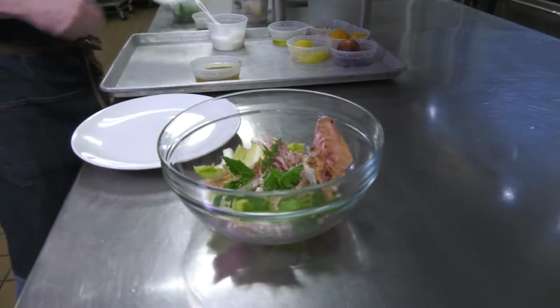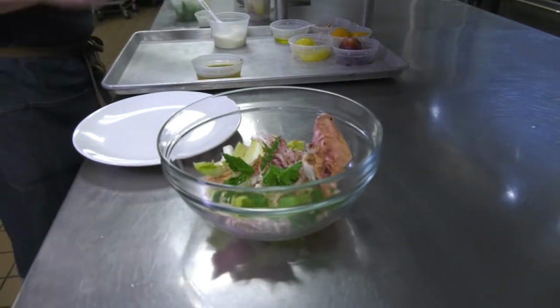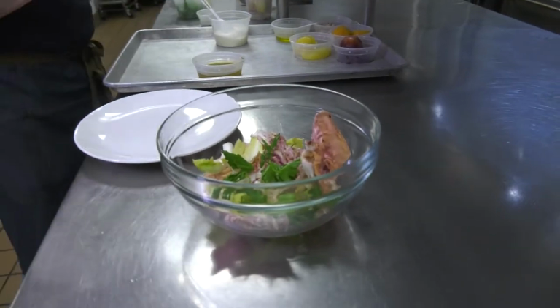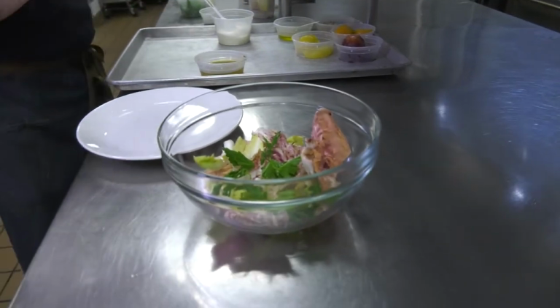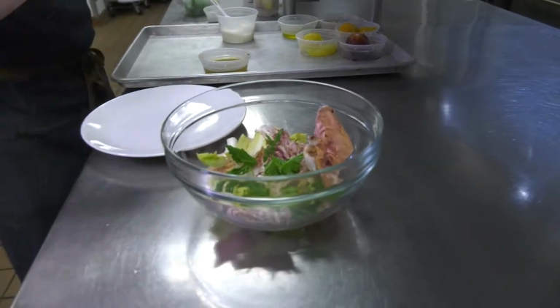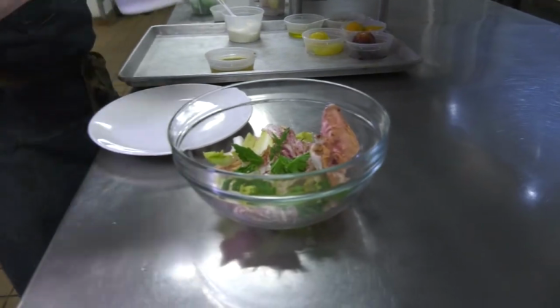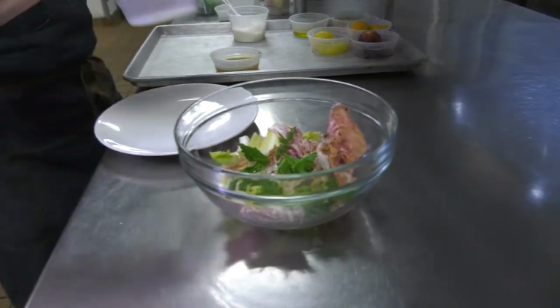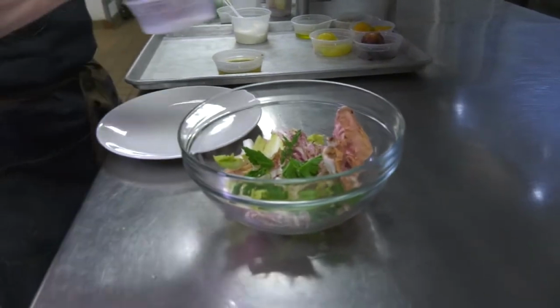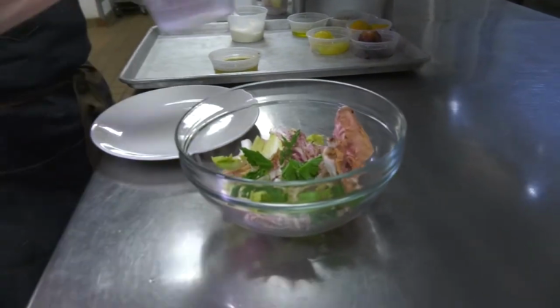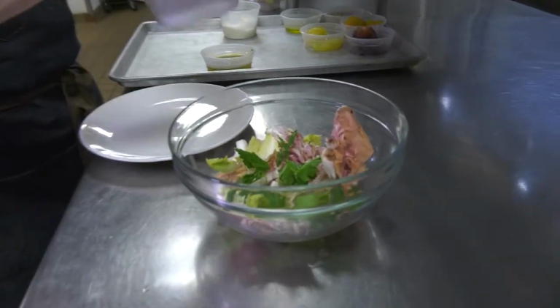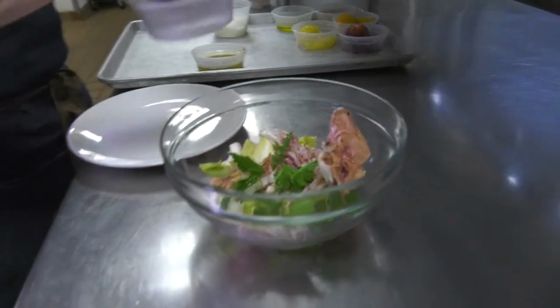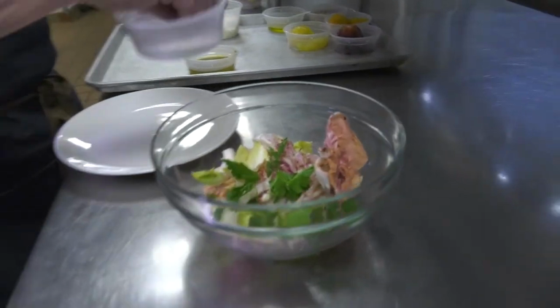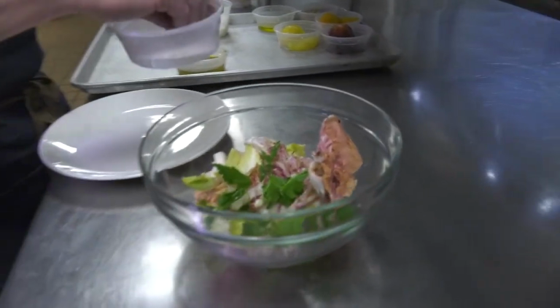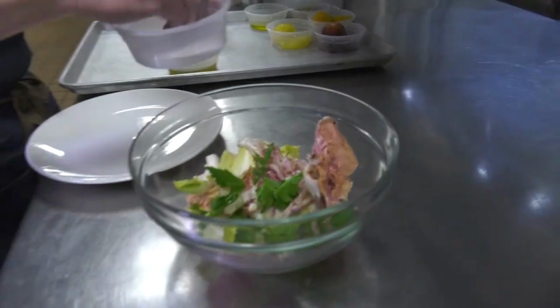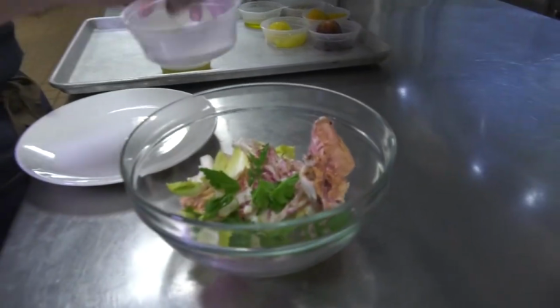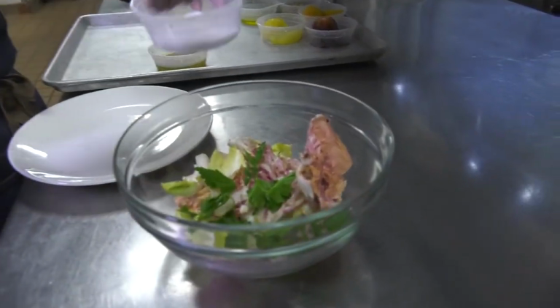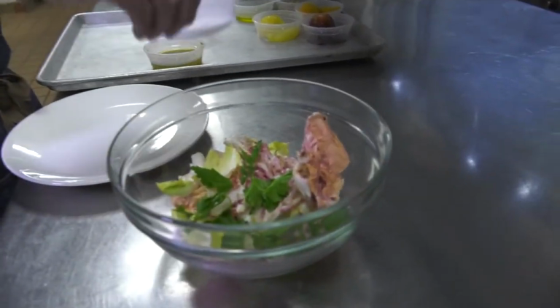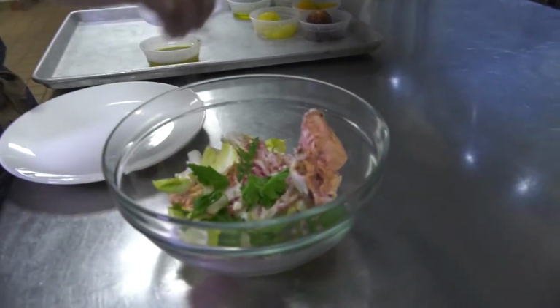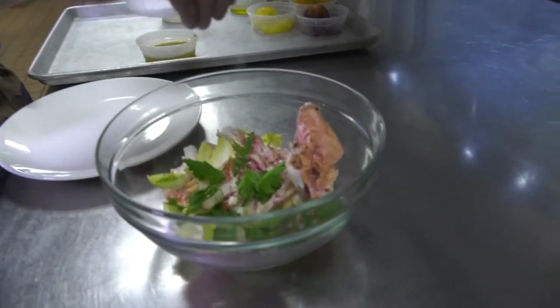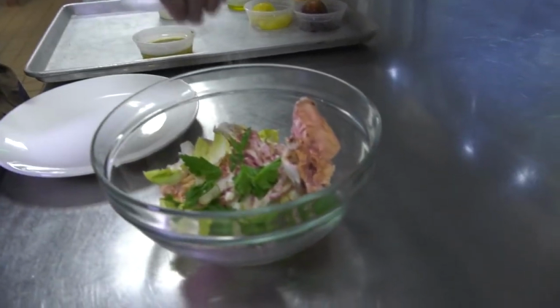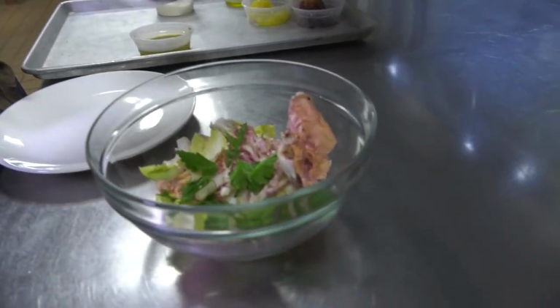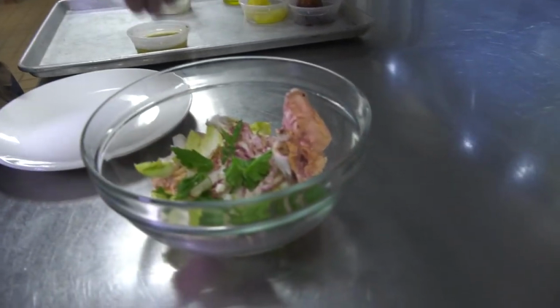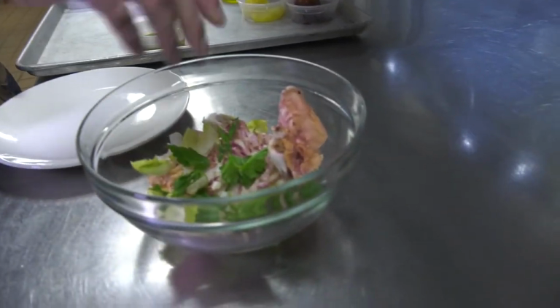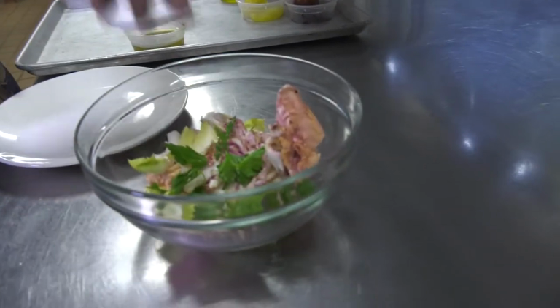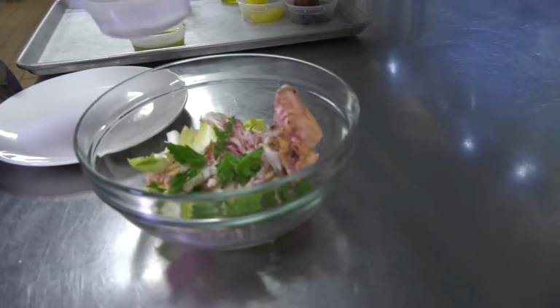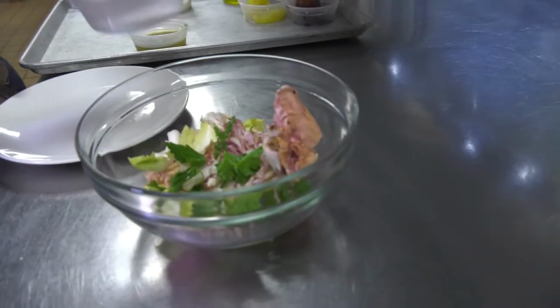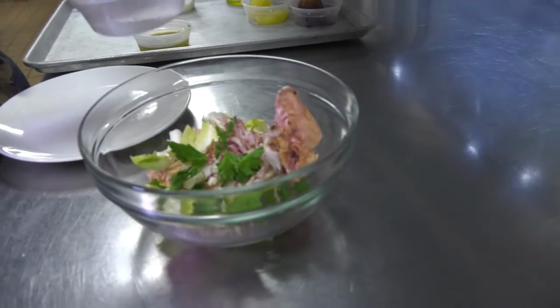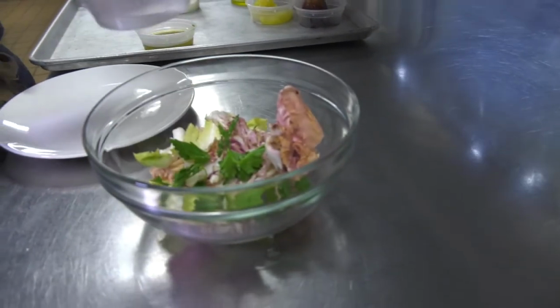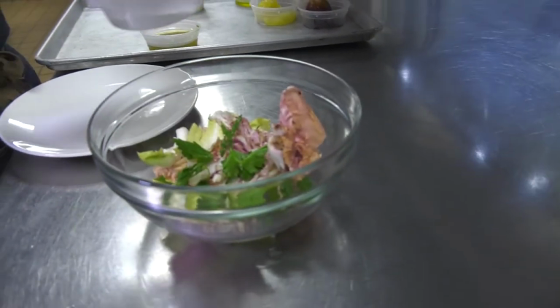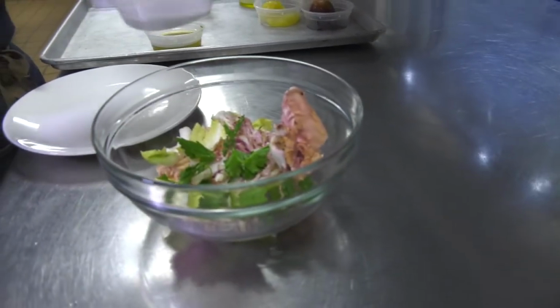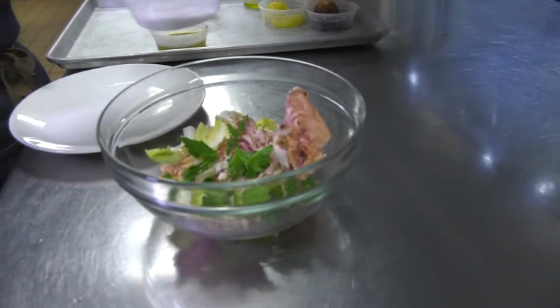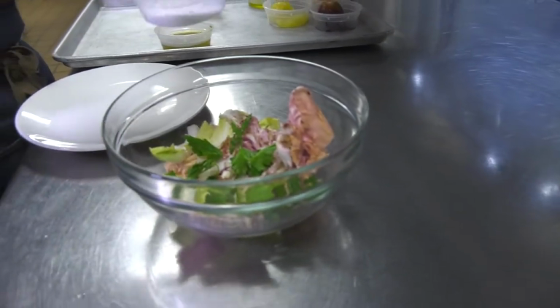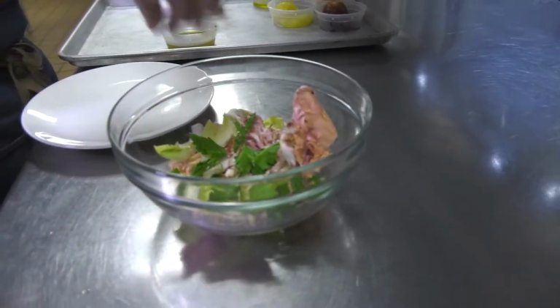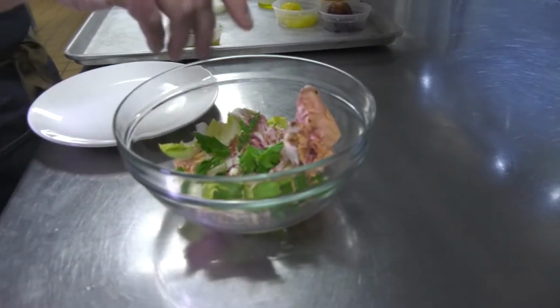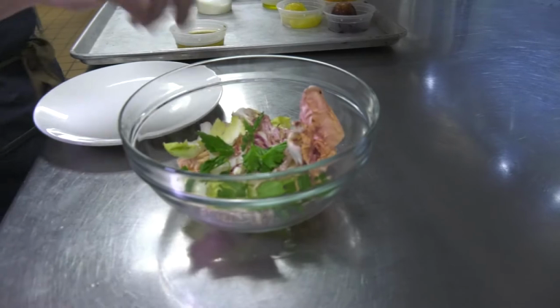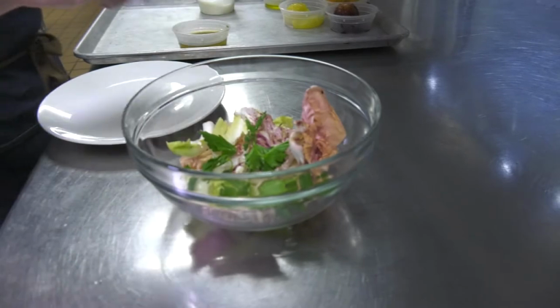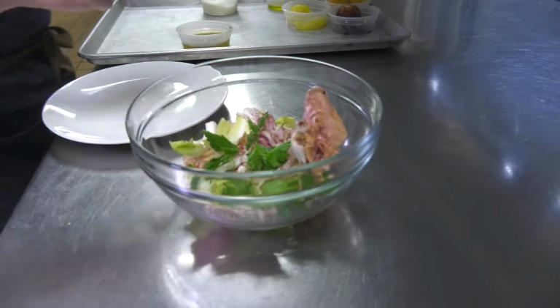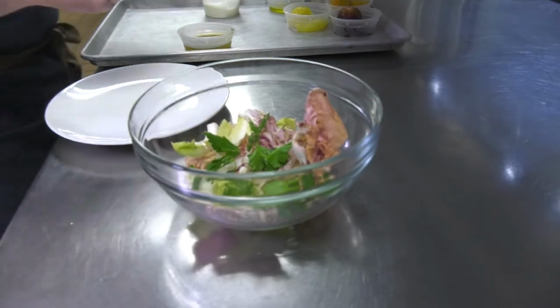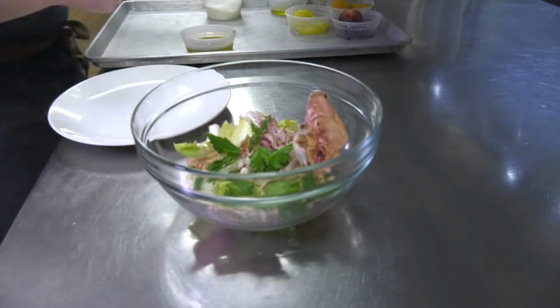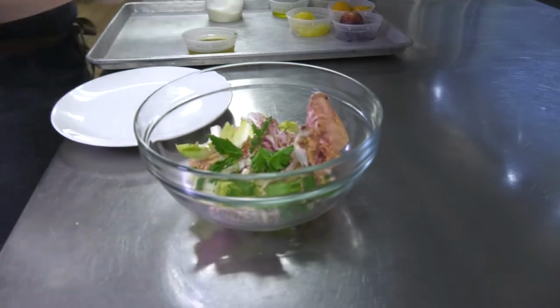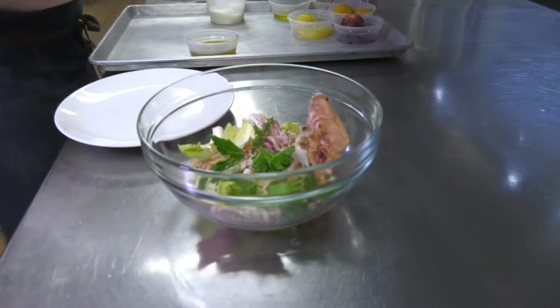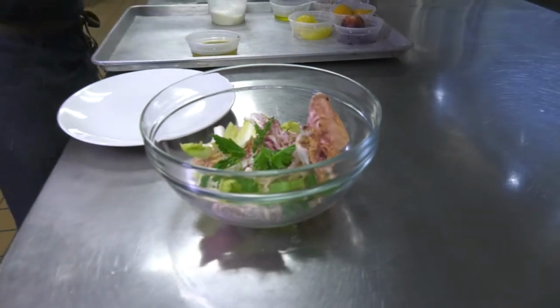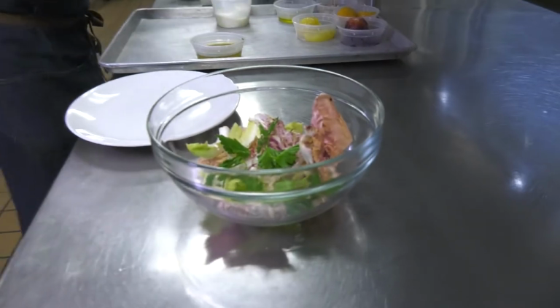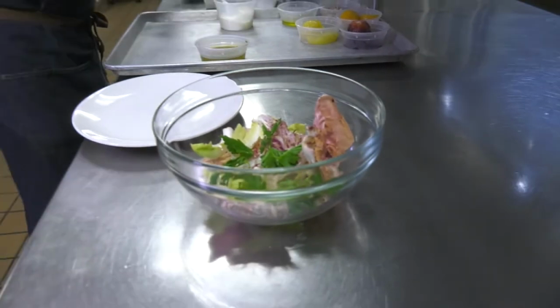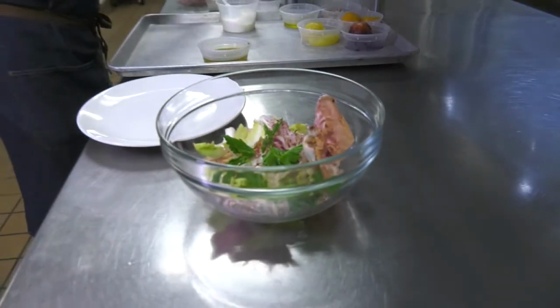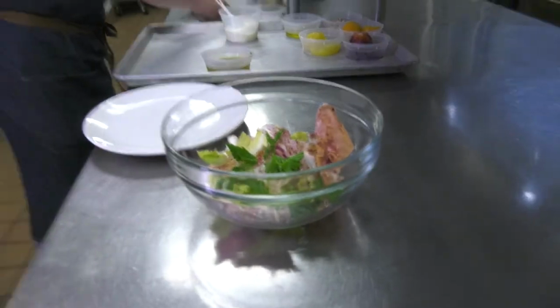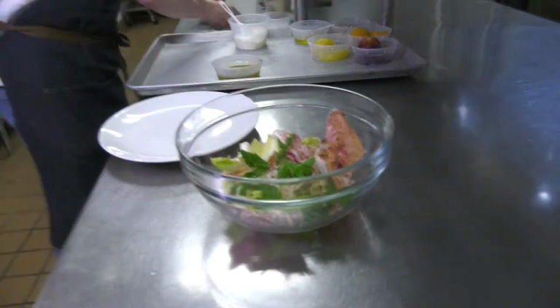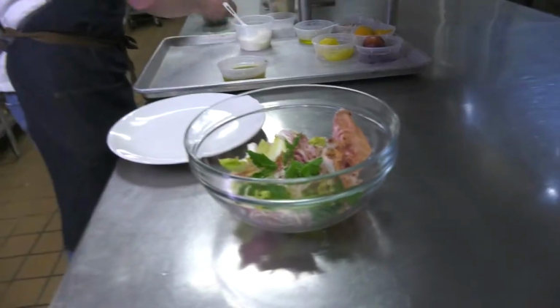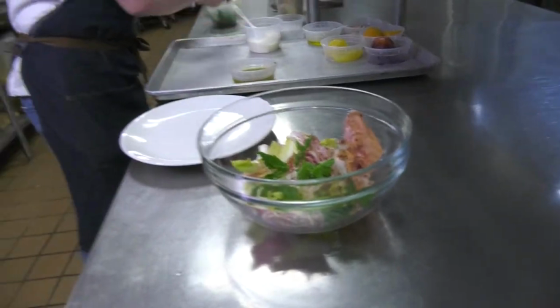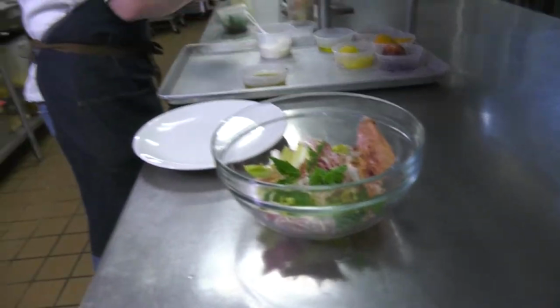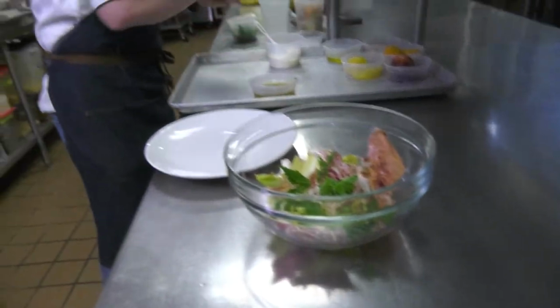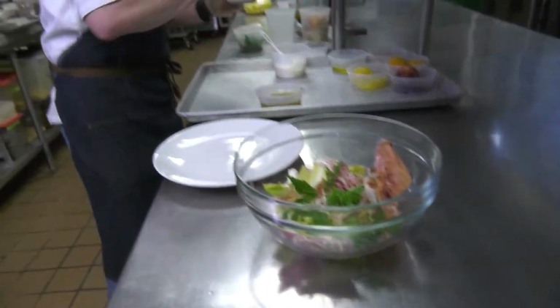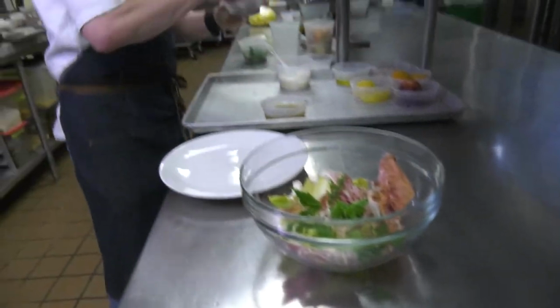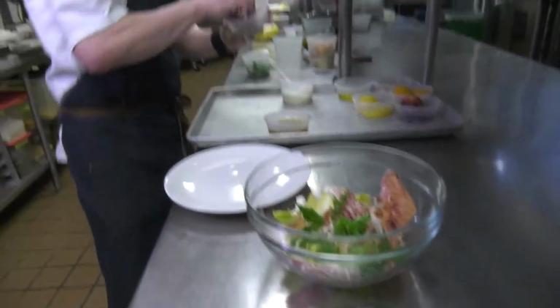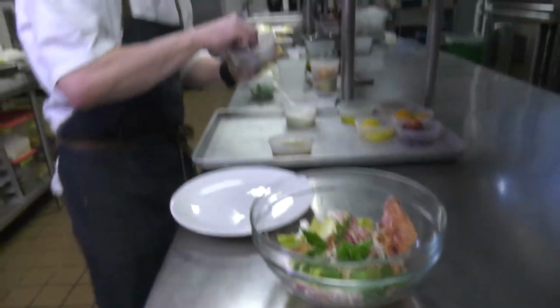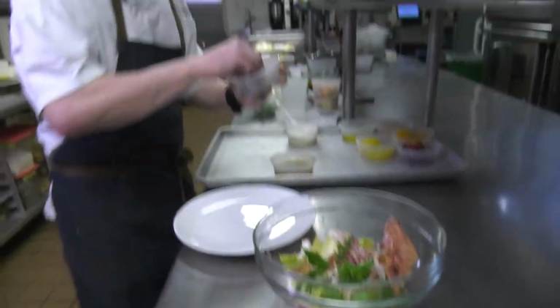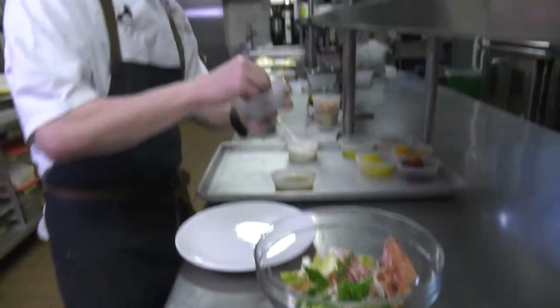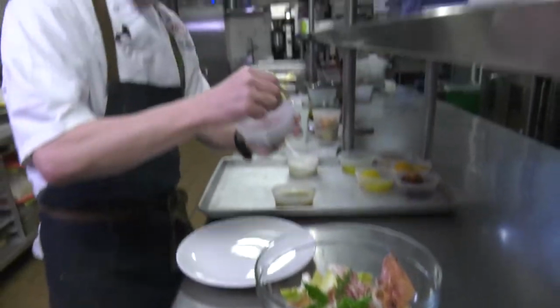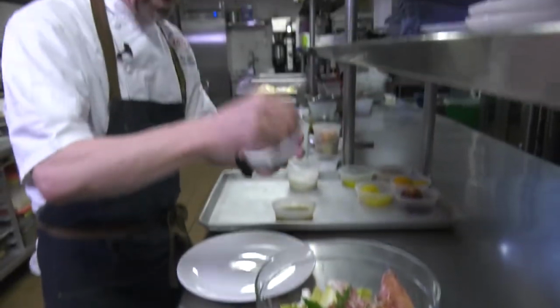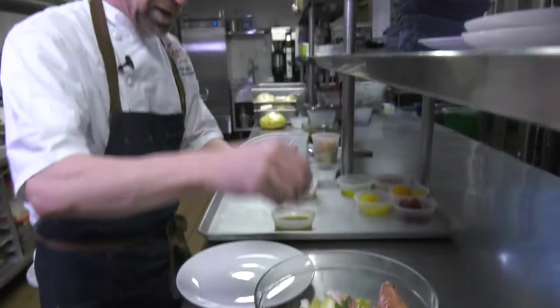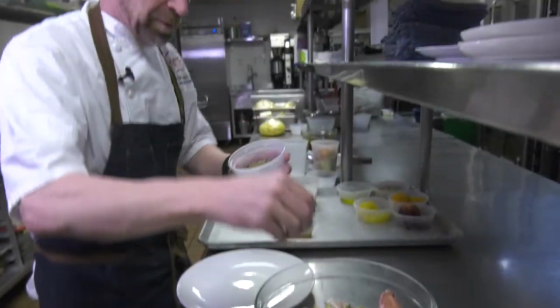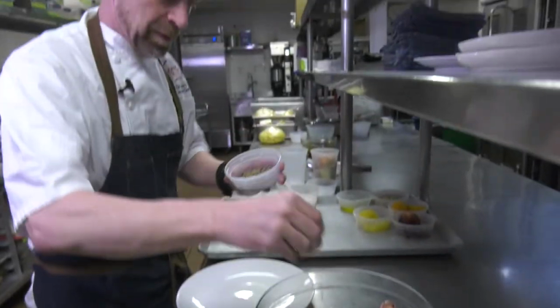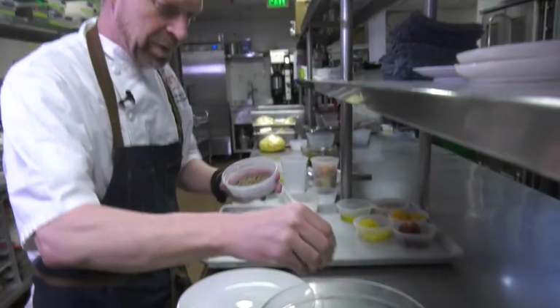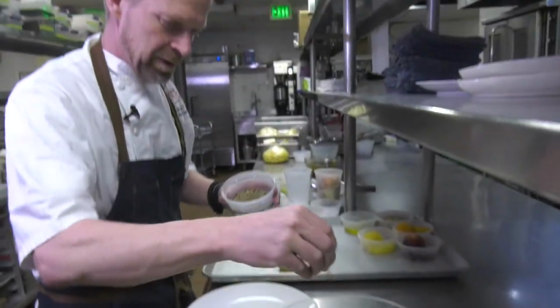I'm gonna add some picked parsley, about 10 to 12 pieces per order, a little bit of salt, and a little bit of fresh pepper.